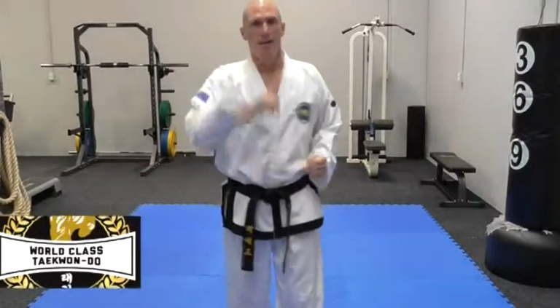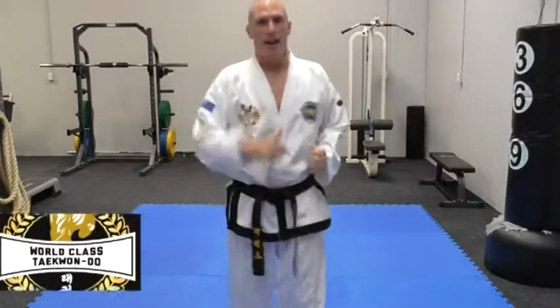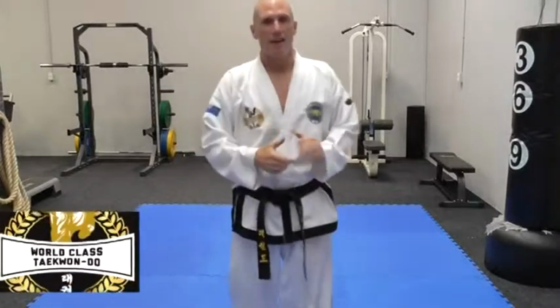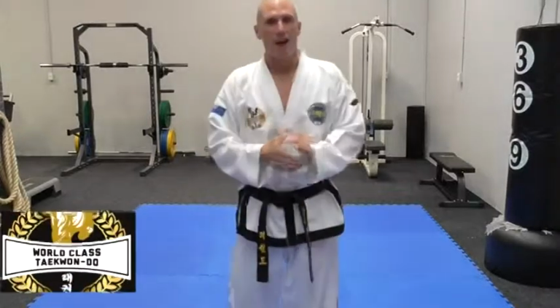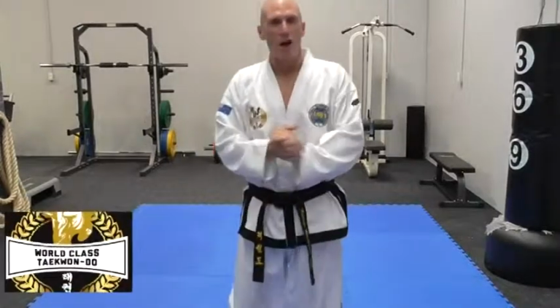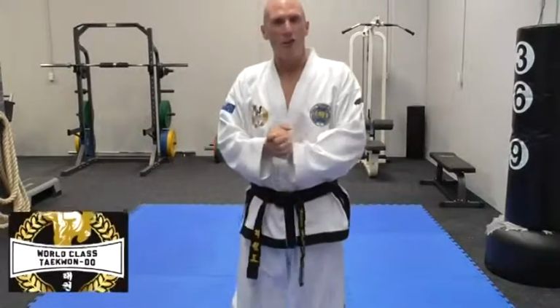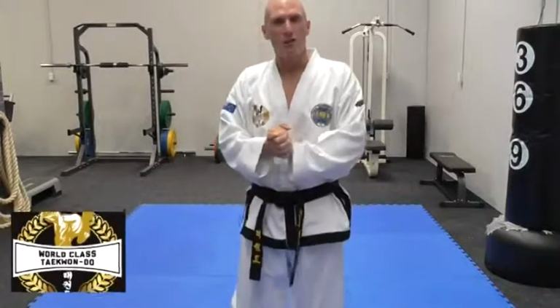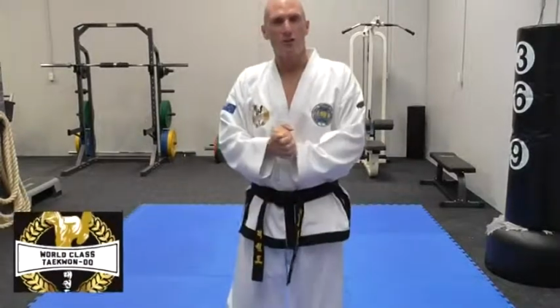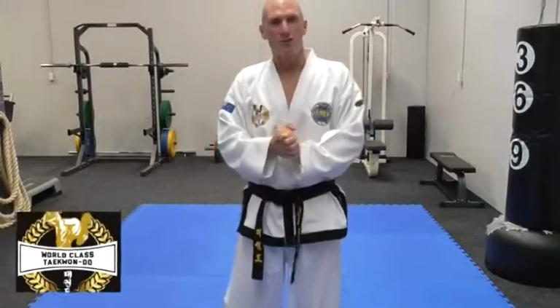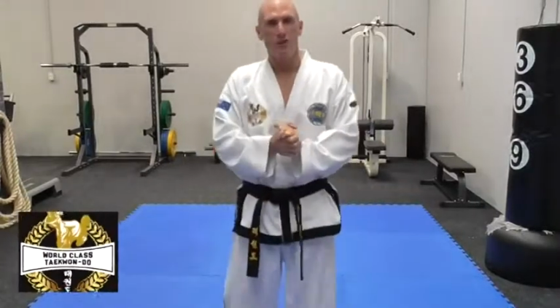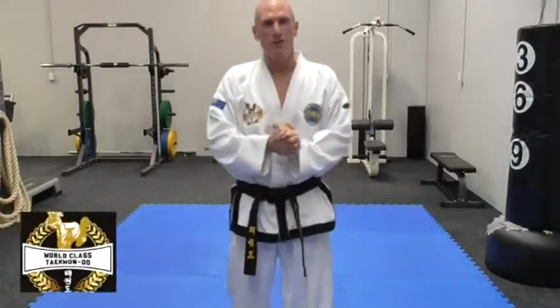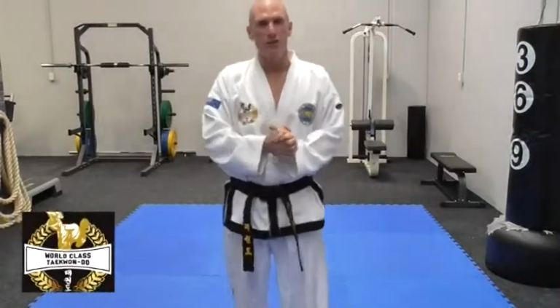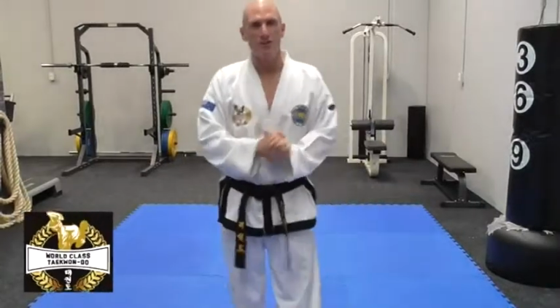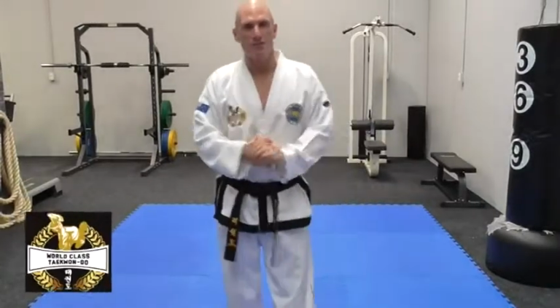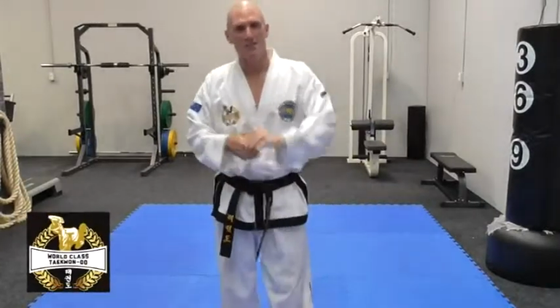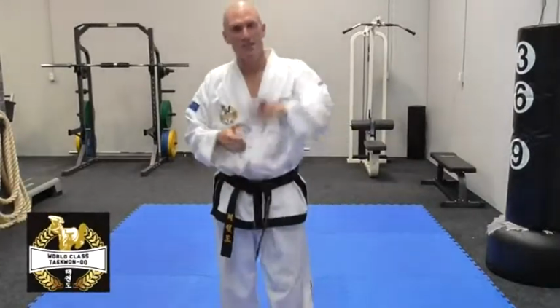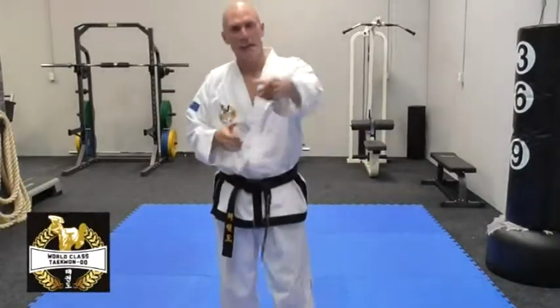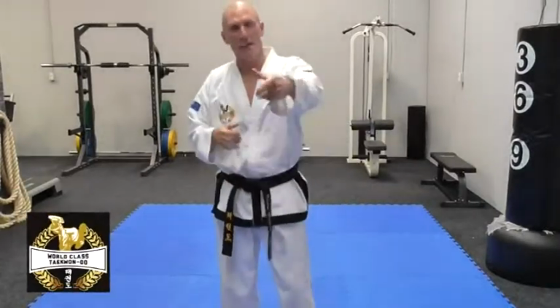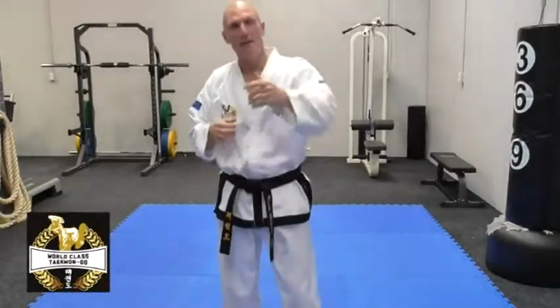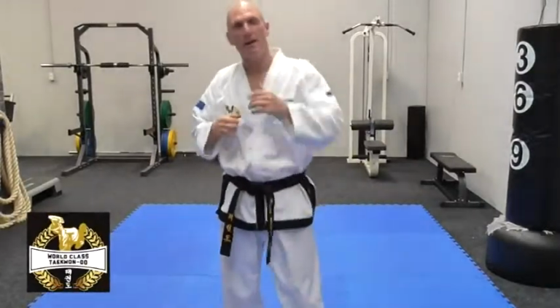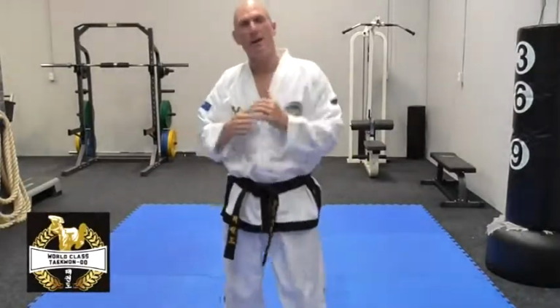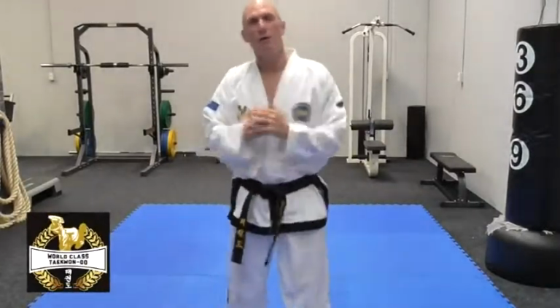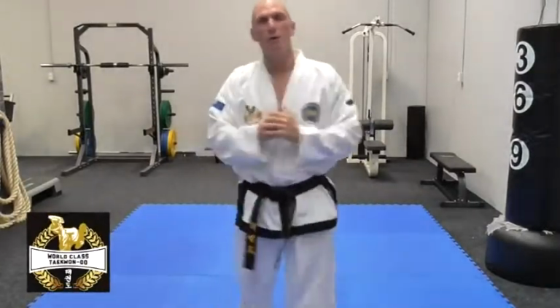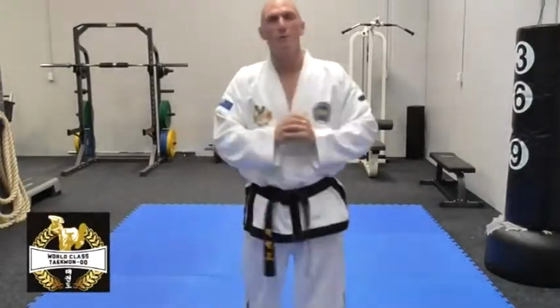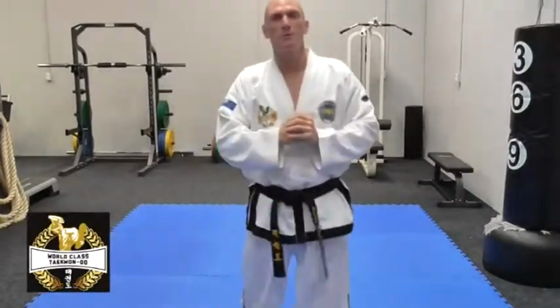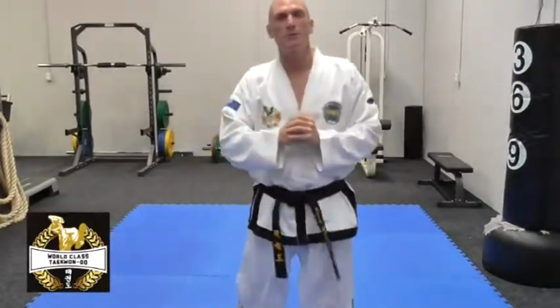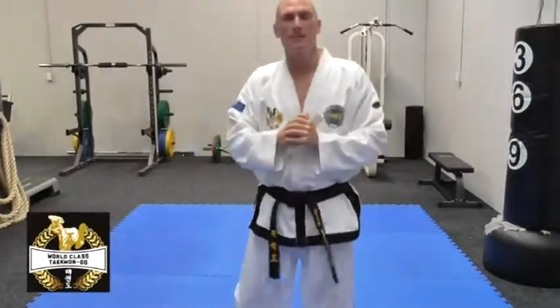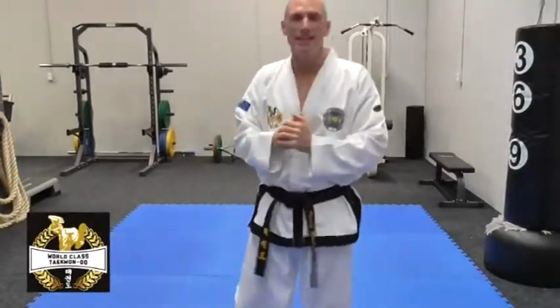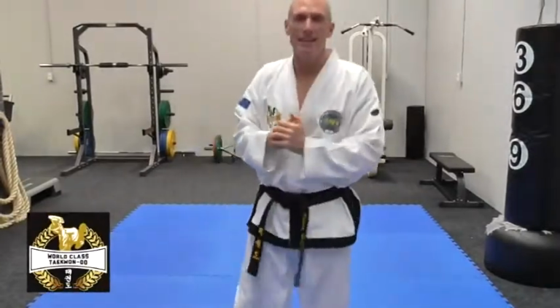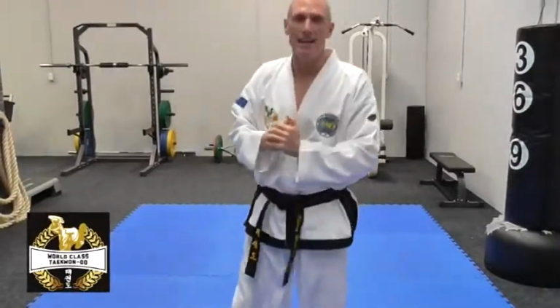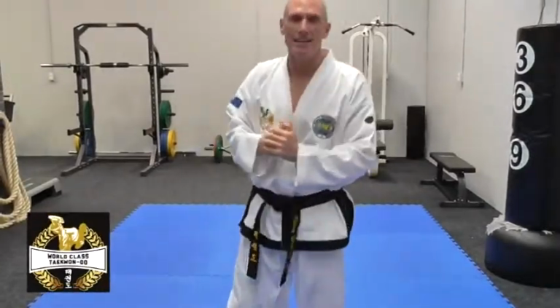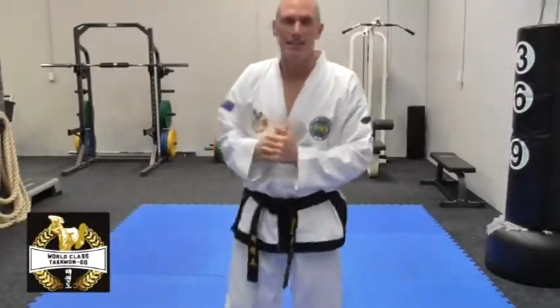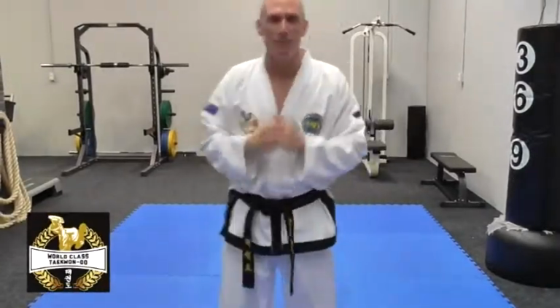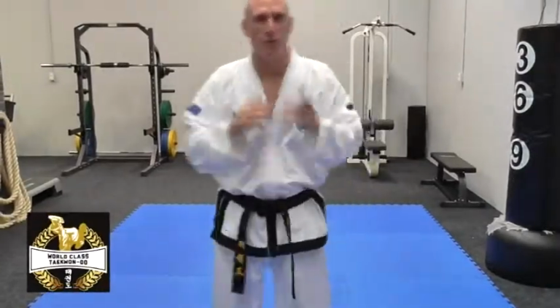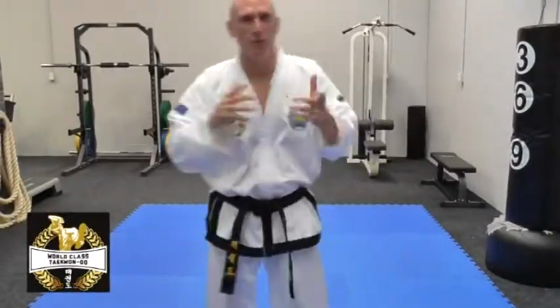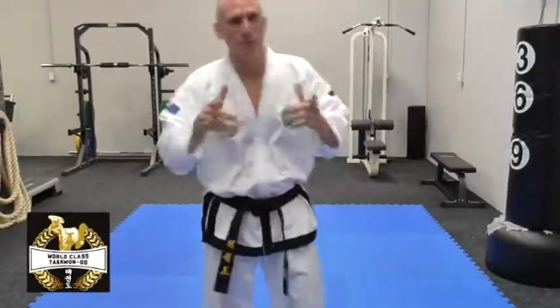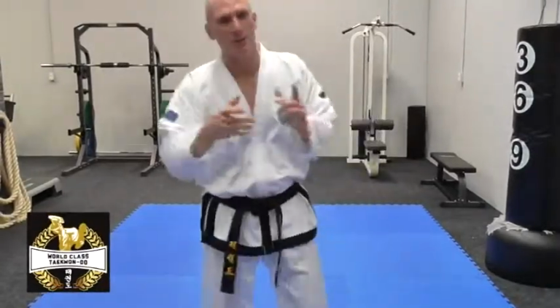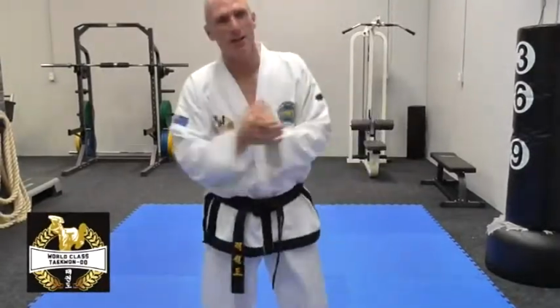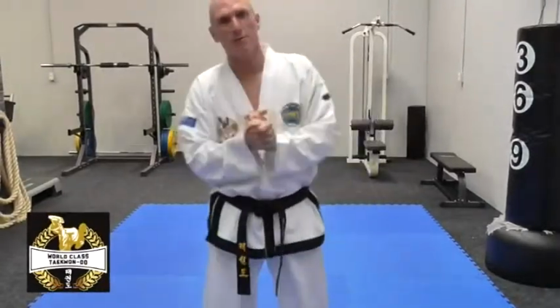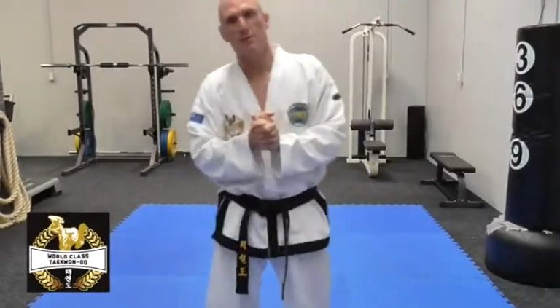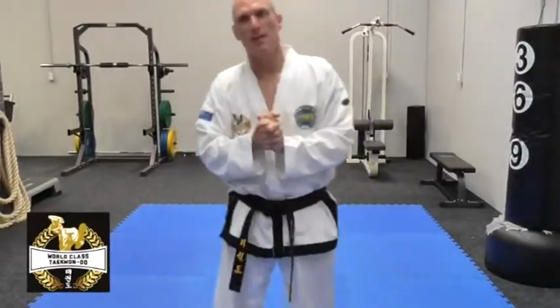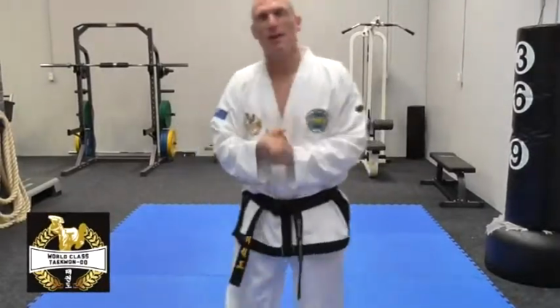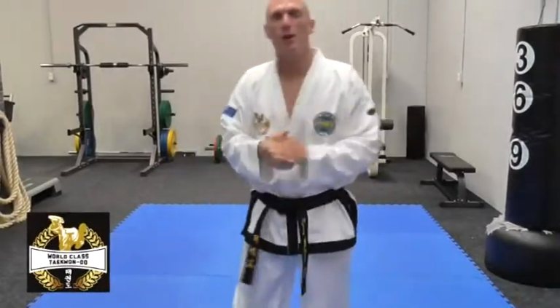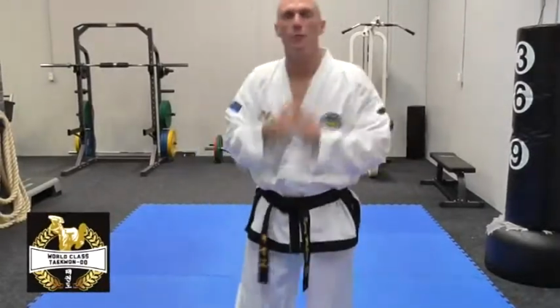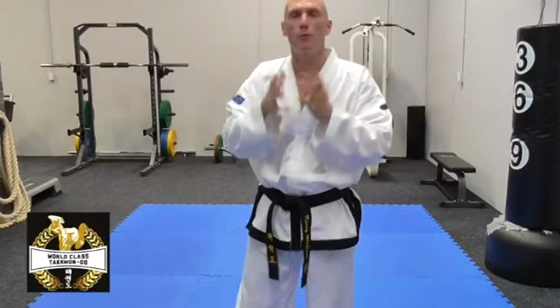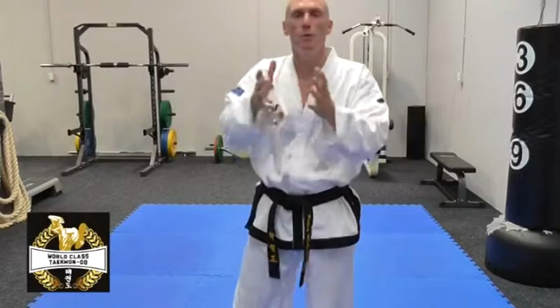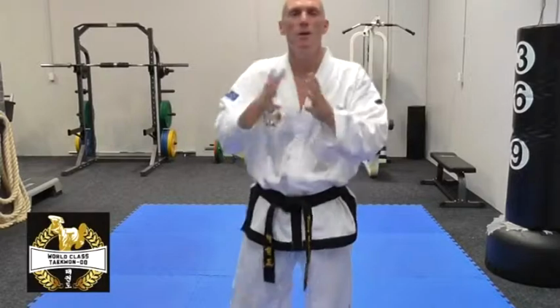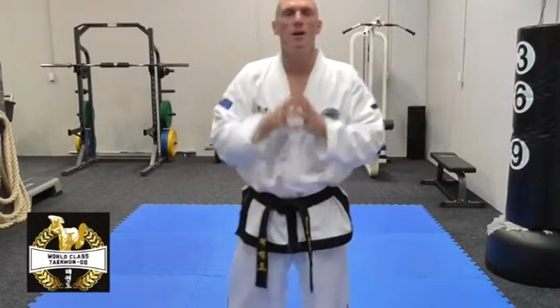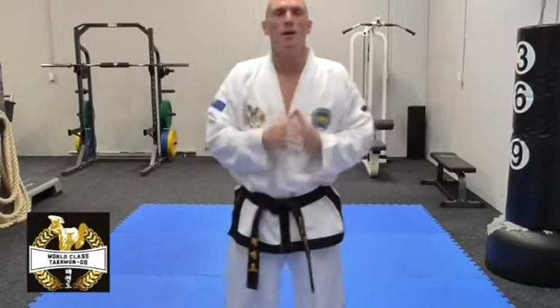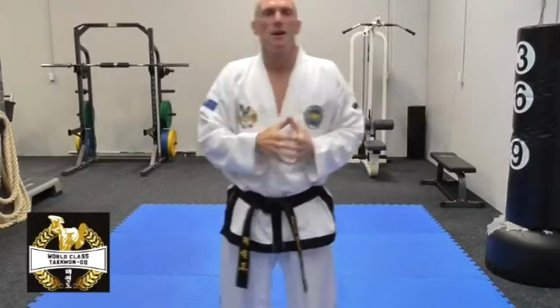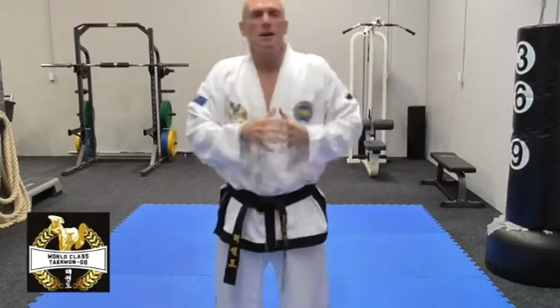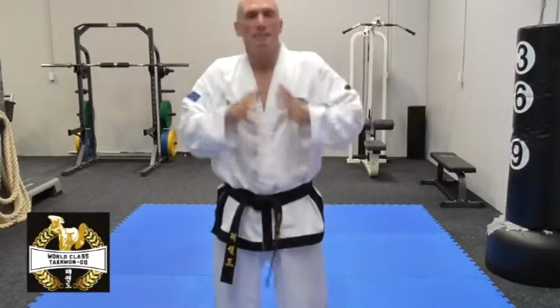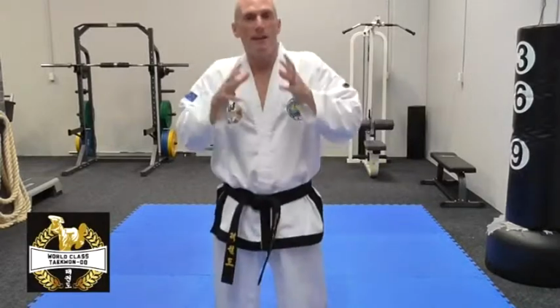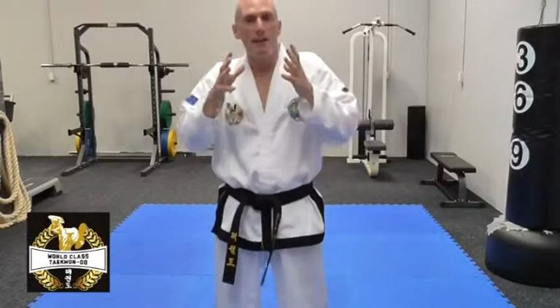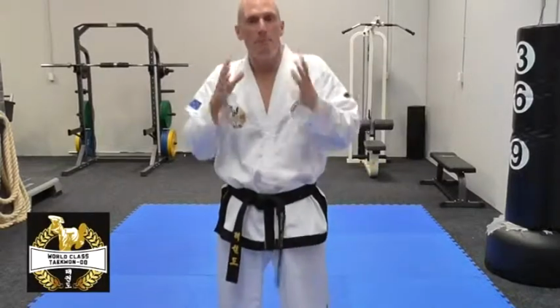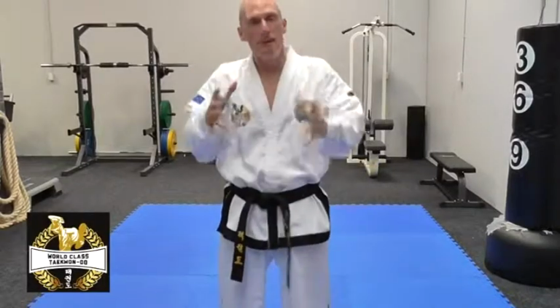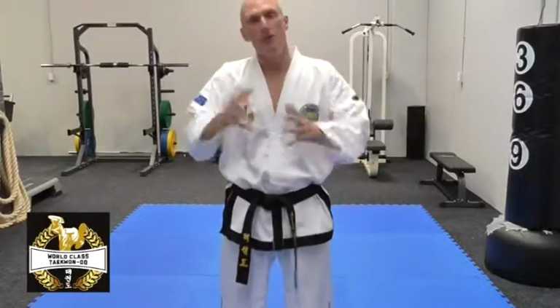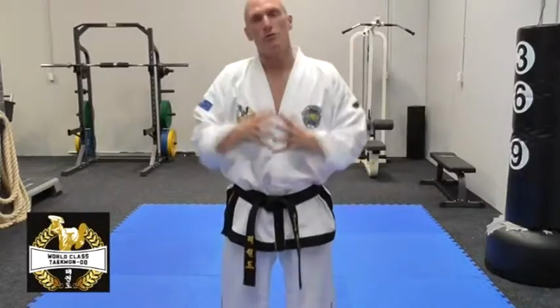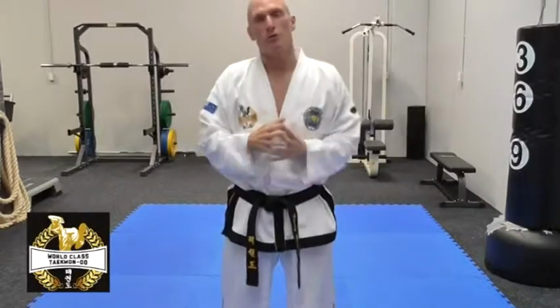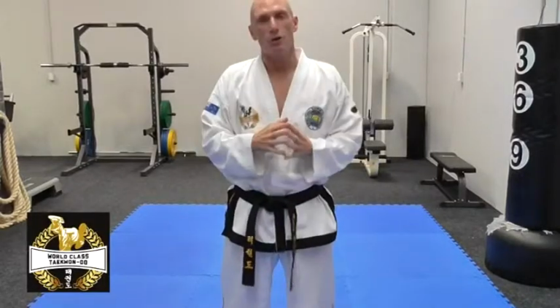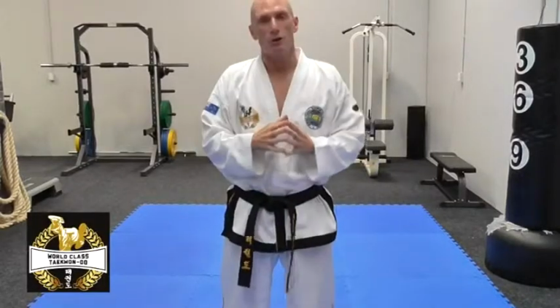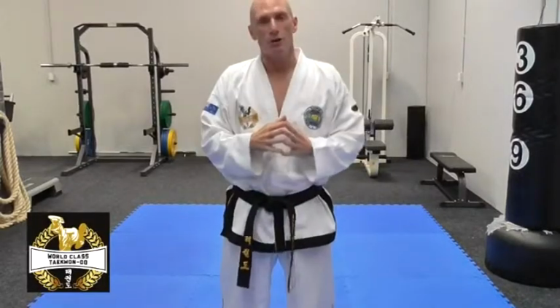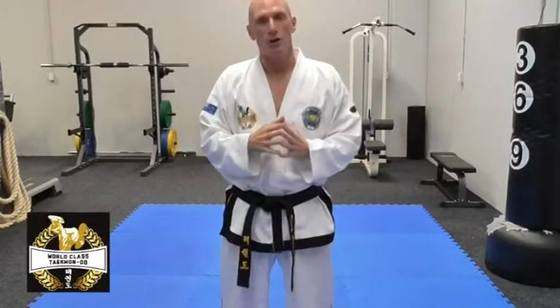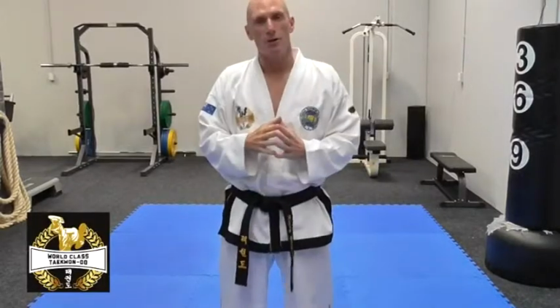How are you going there? Taekwondo Legends, it's the K-Man here. Welcome to TKD Performance Tips — here to help you become better at Taekwondo.